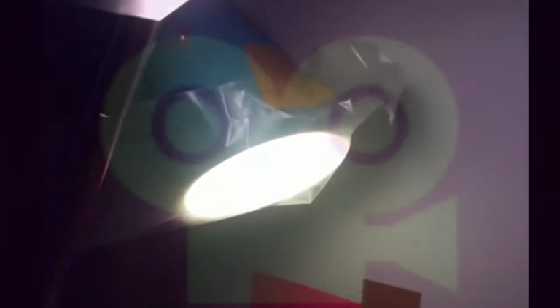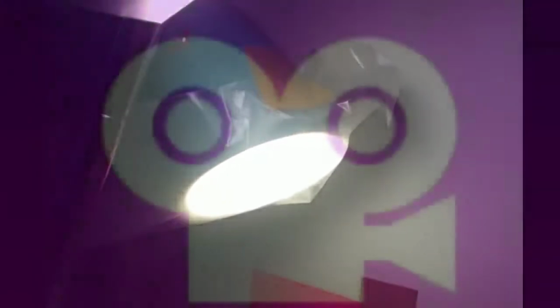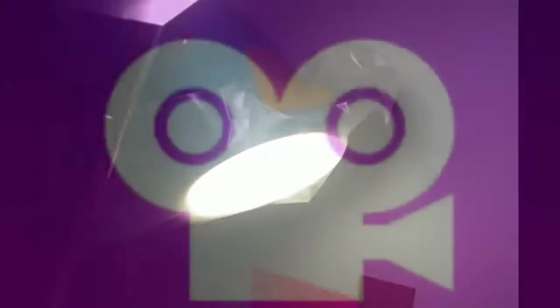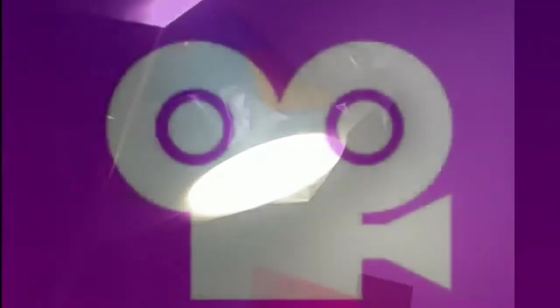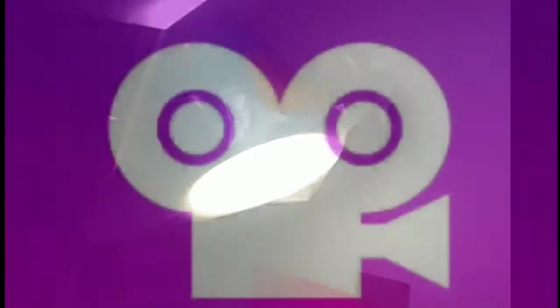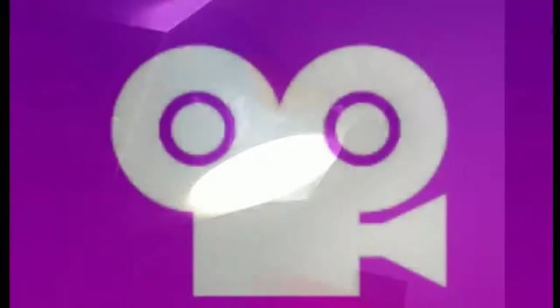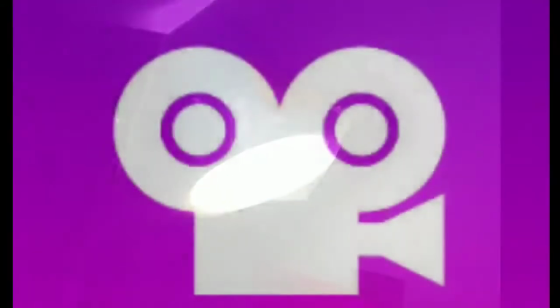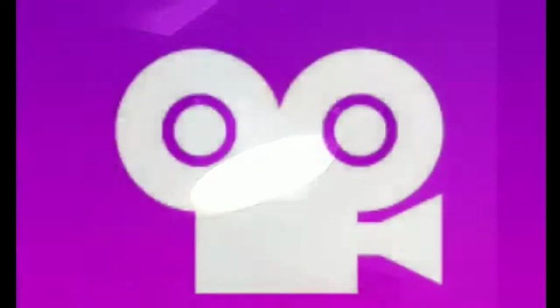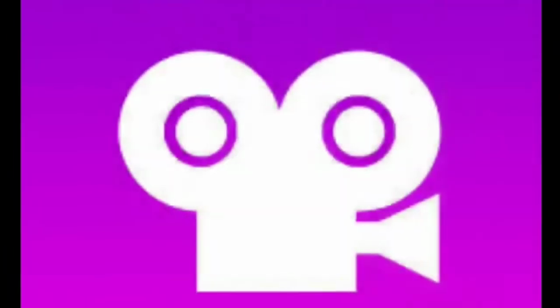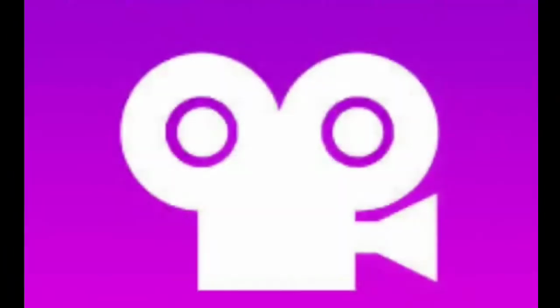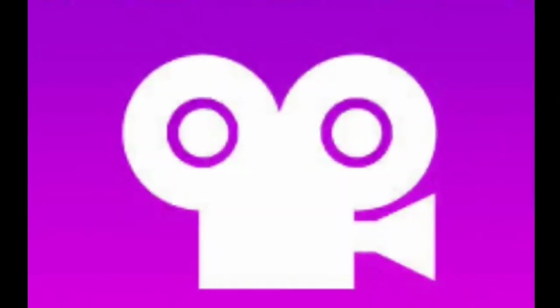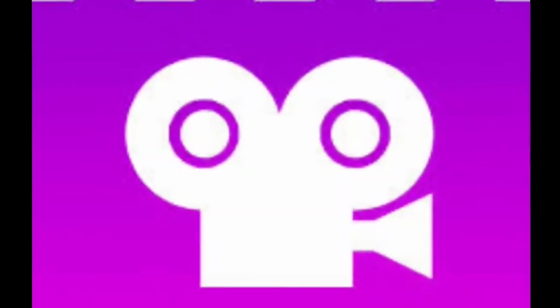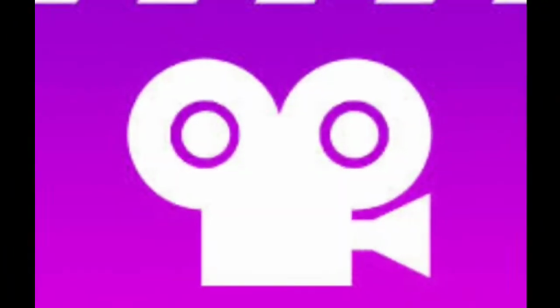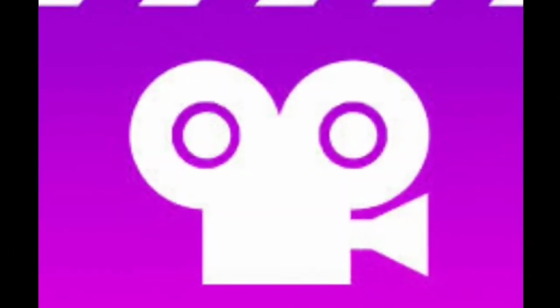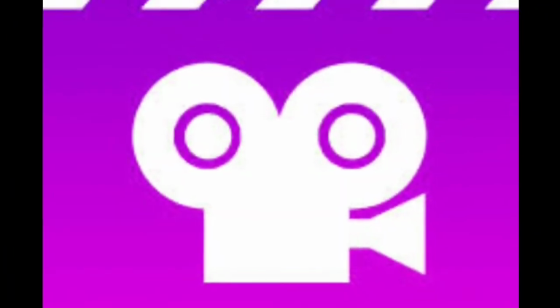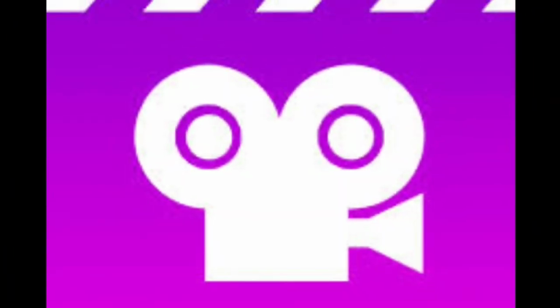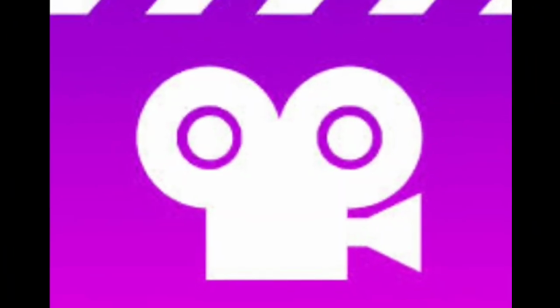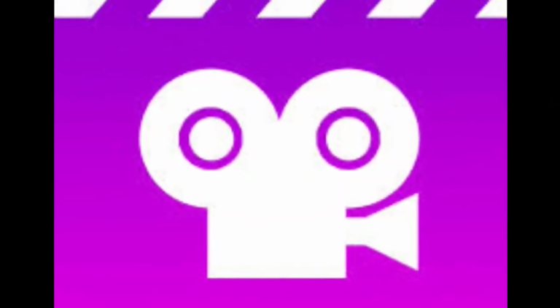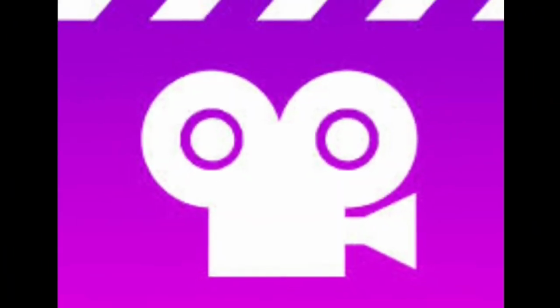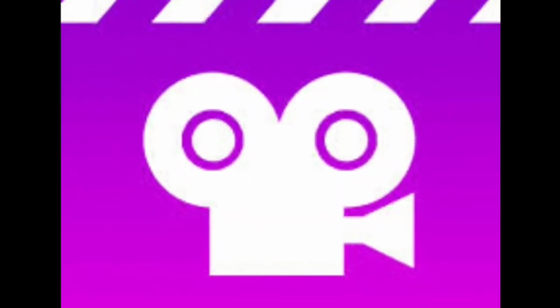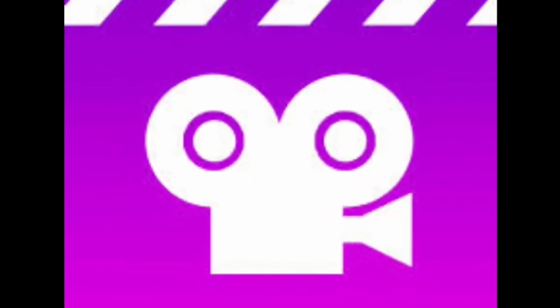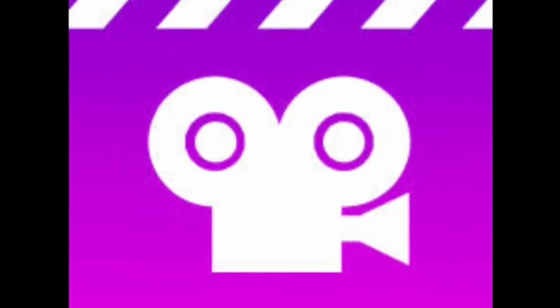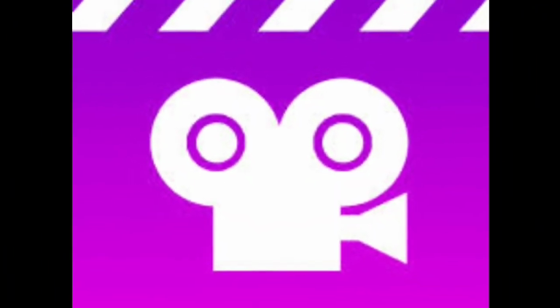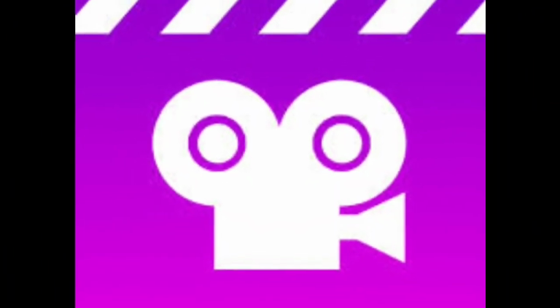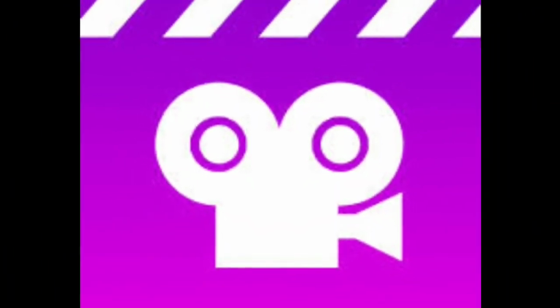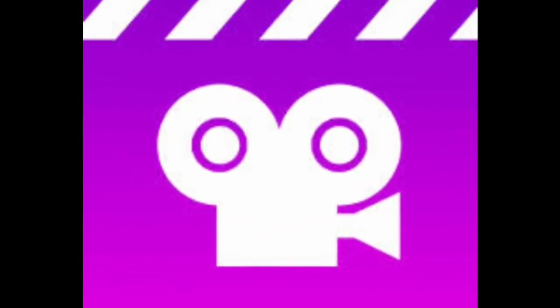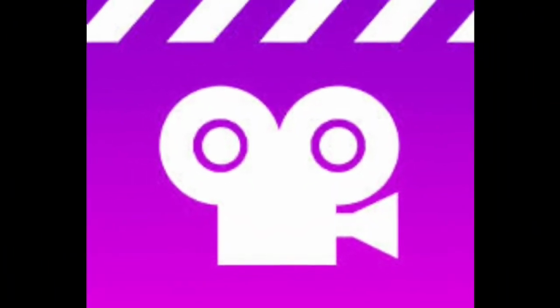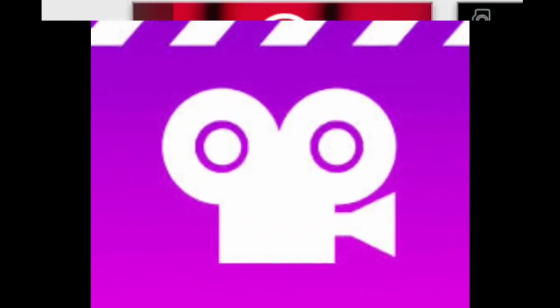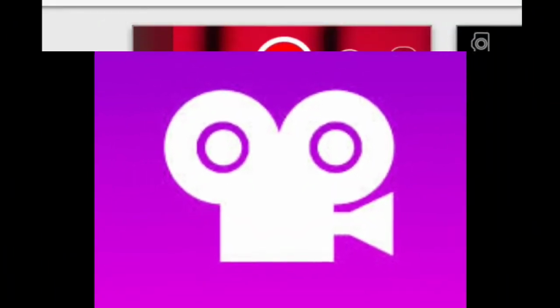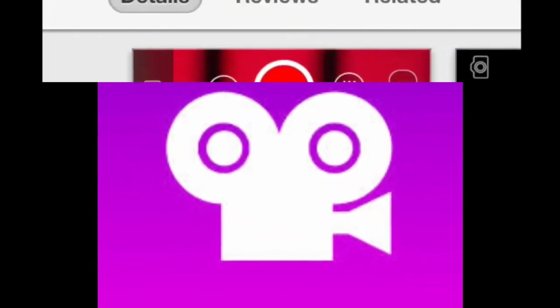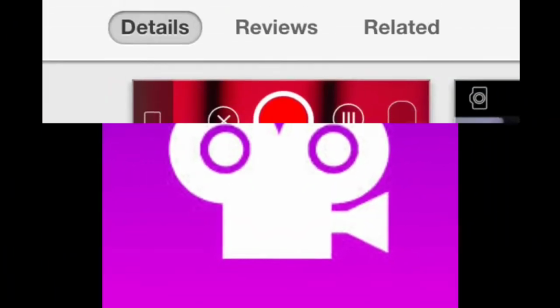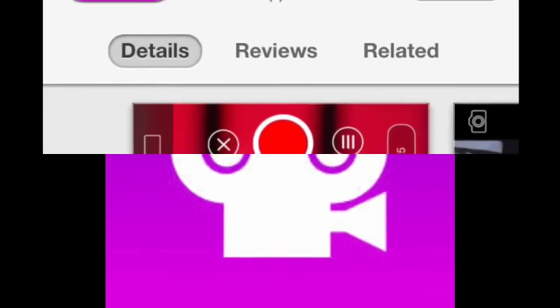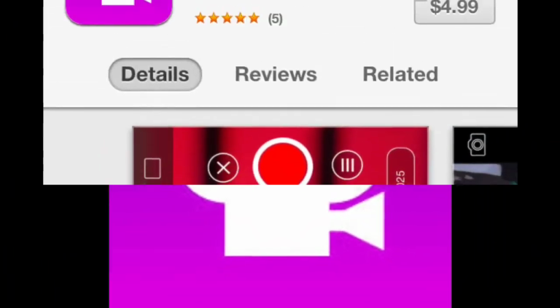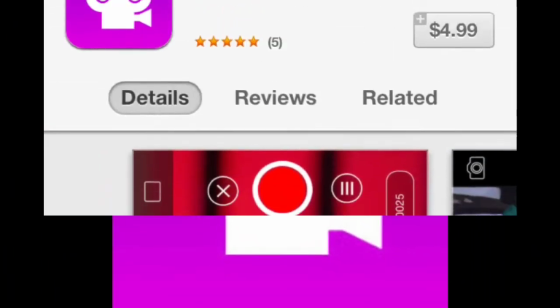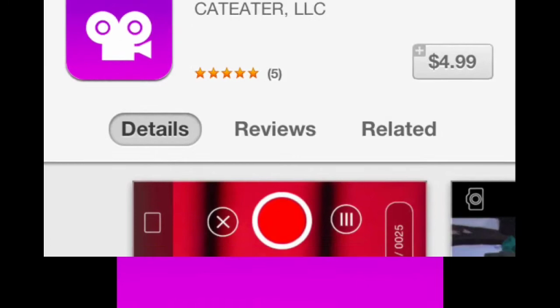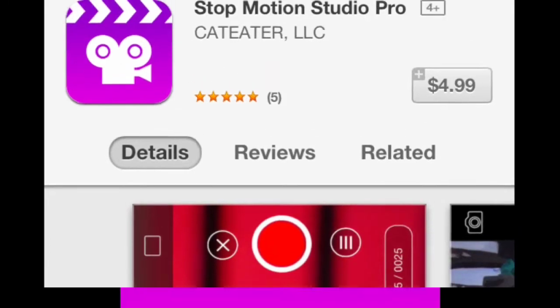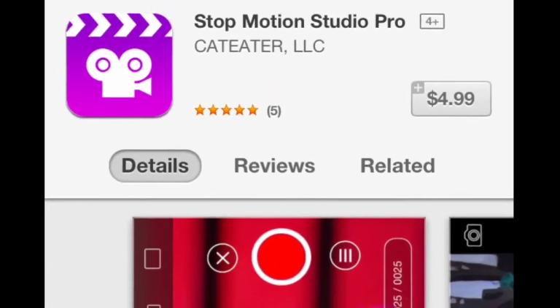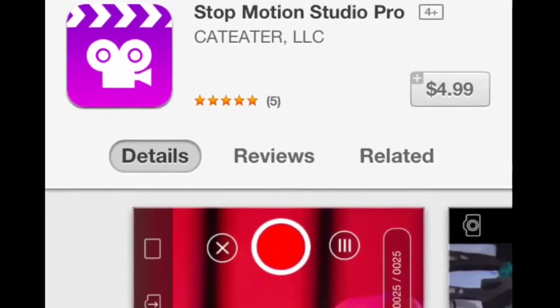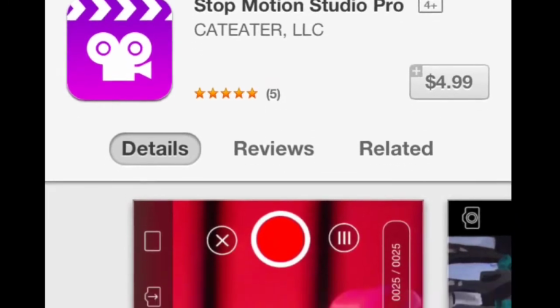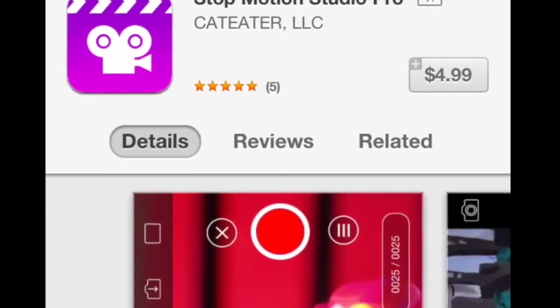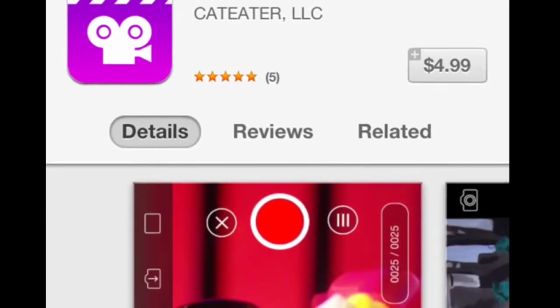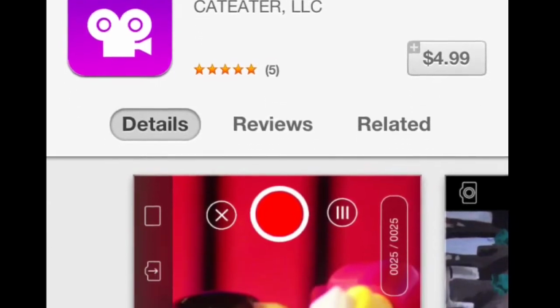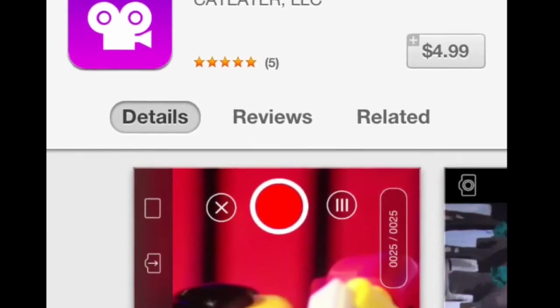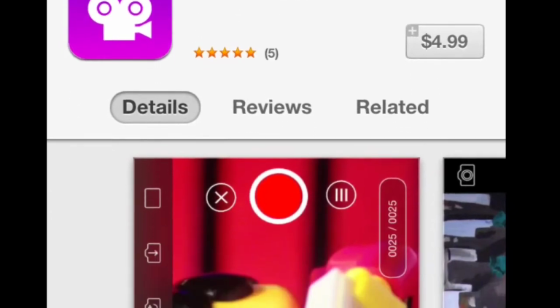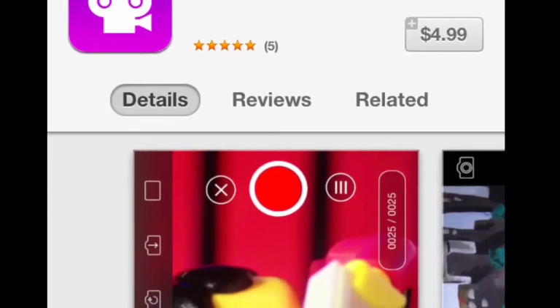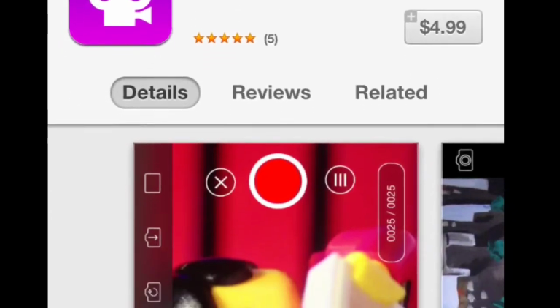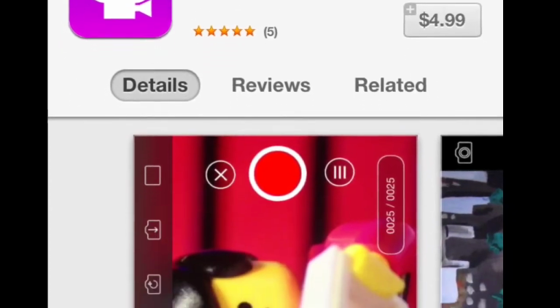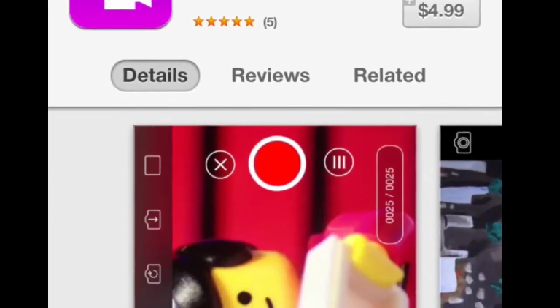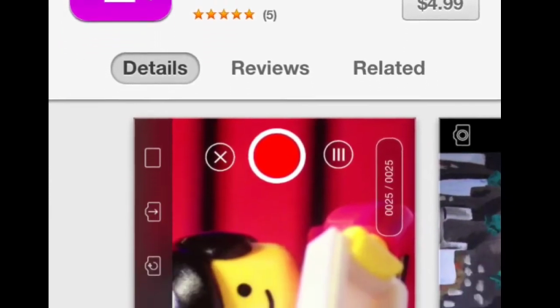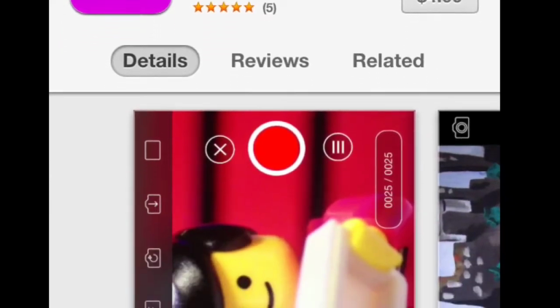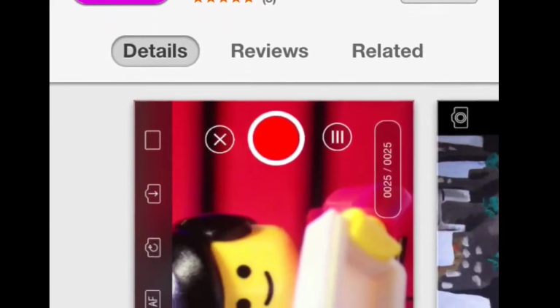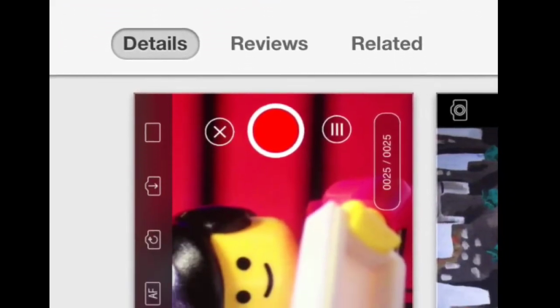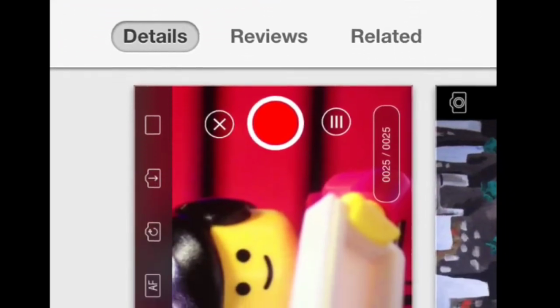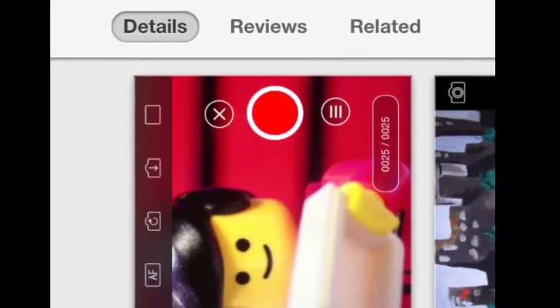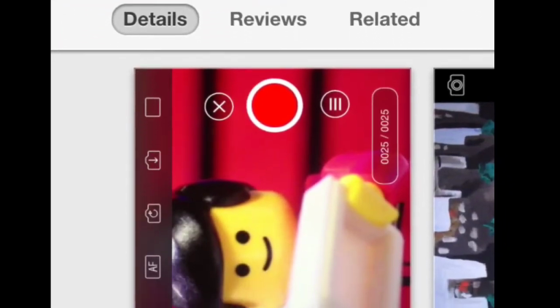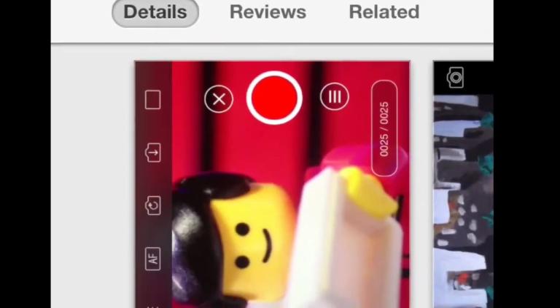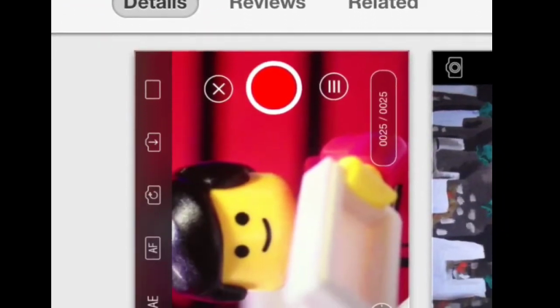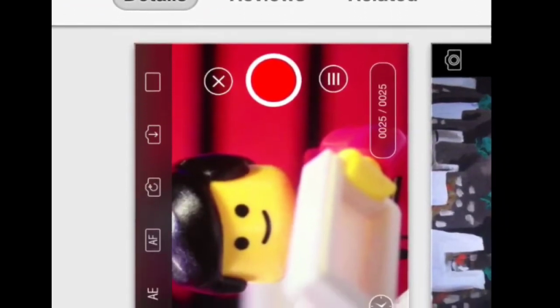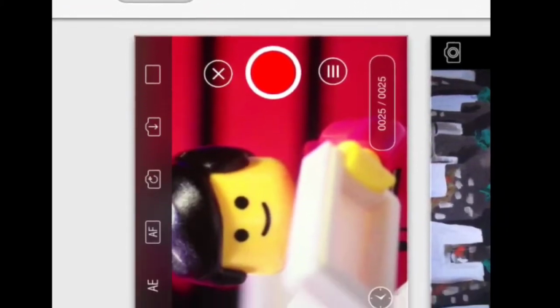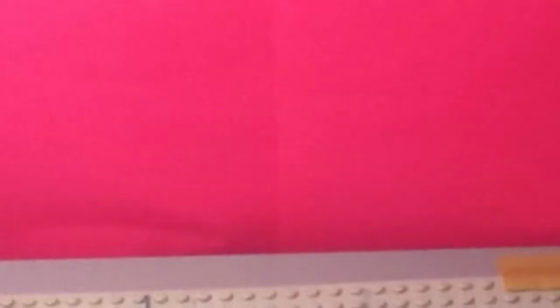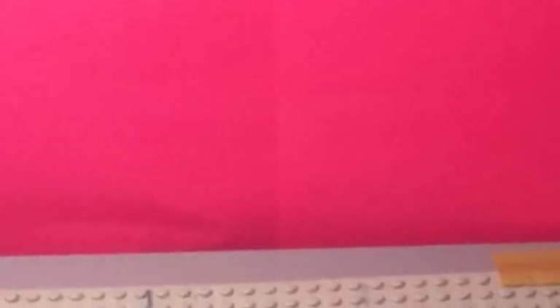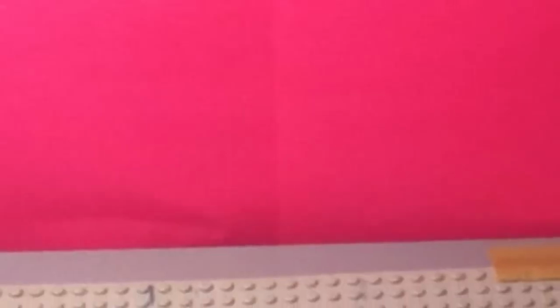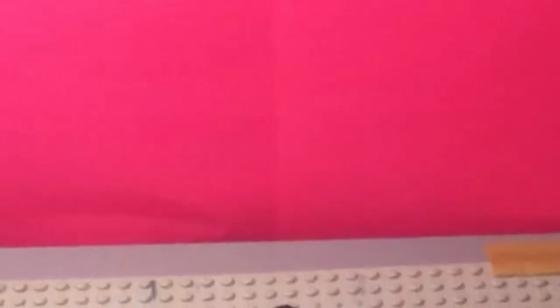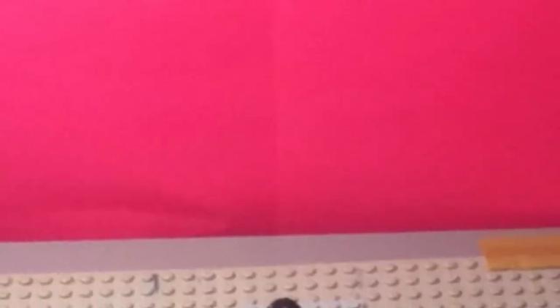This is a cool app I use called Stop Motion Studio. It costs around five dollars on the iPhone but it's really worth it.